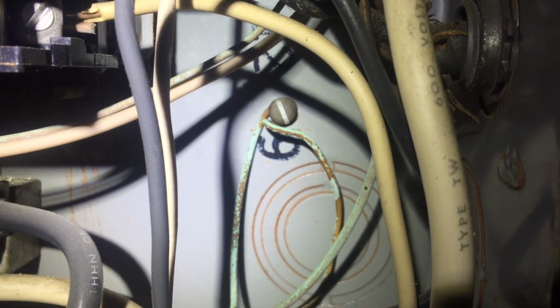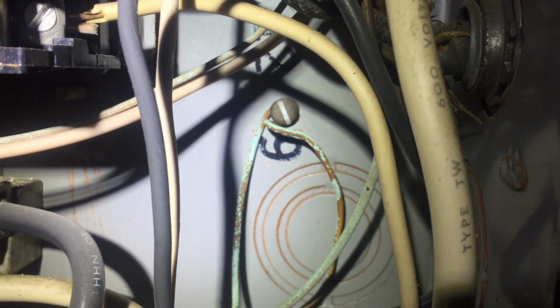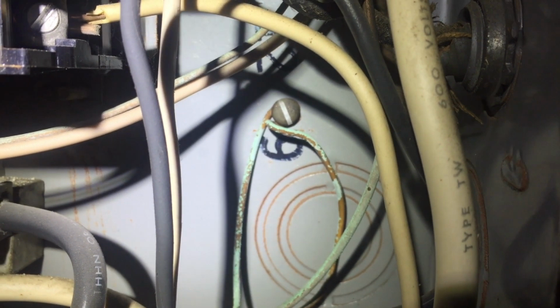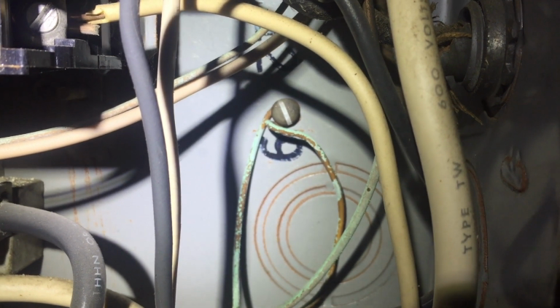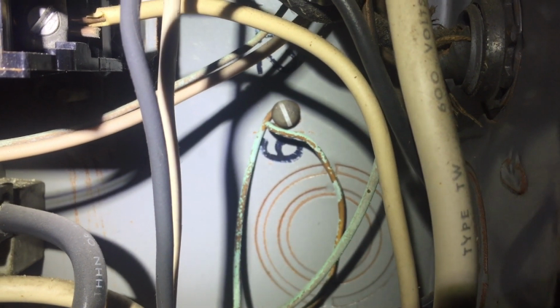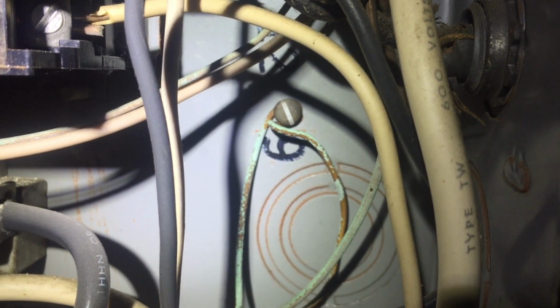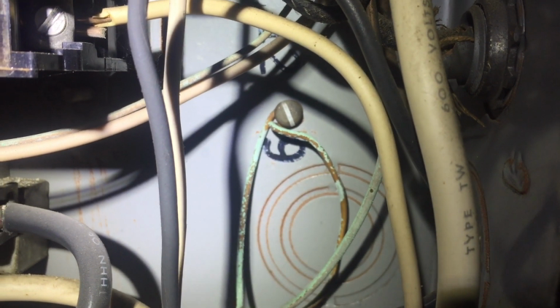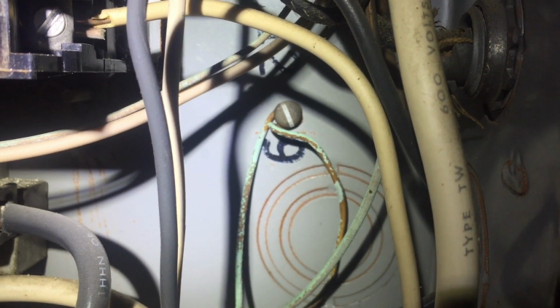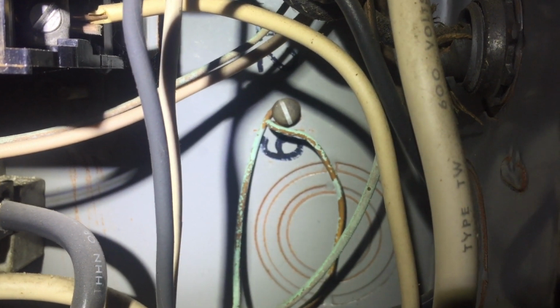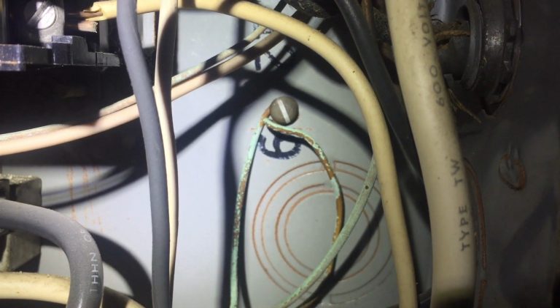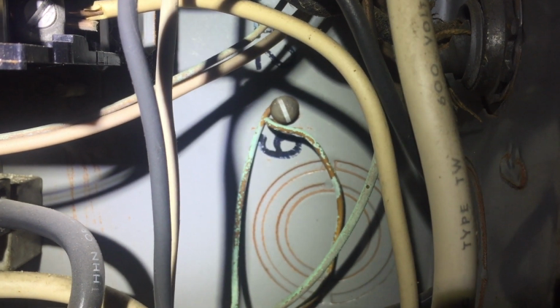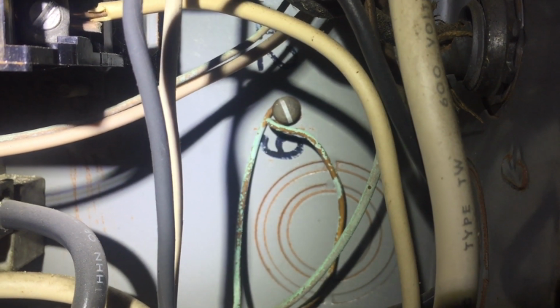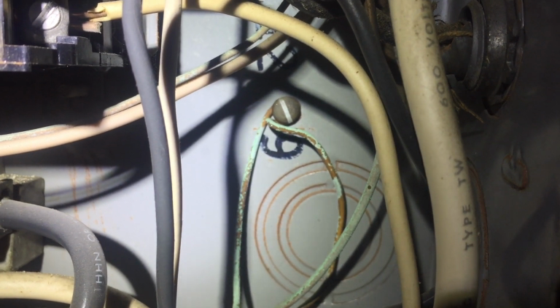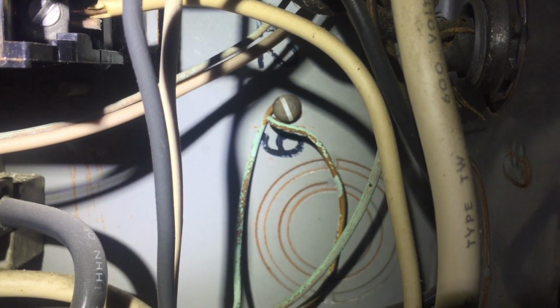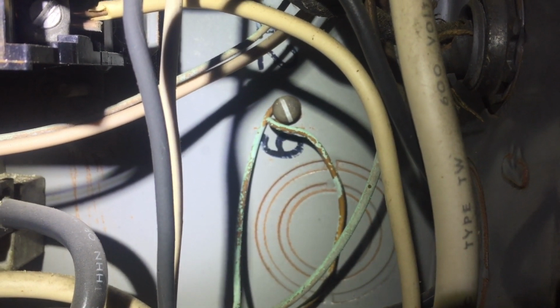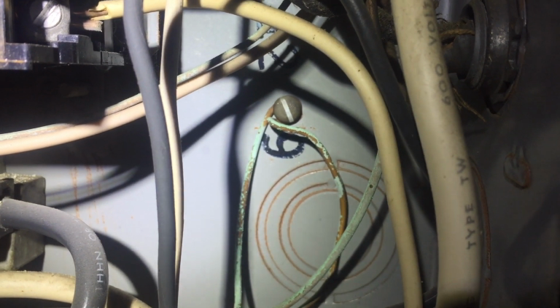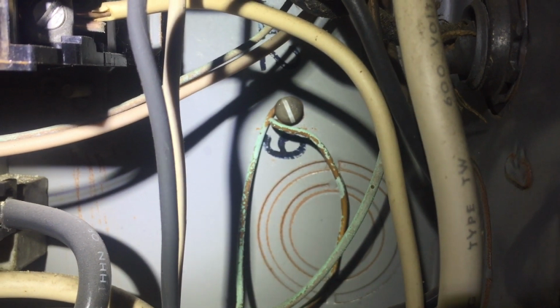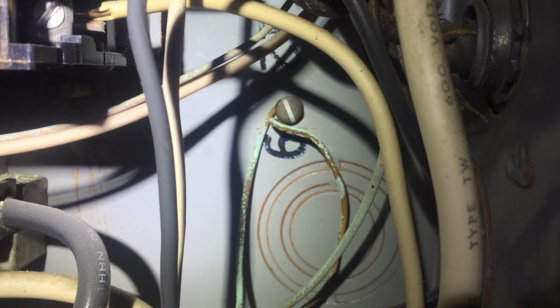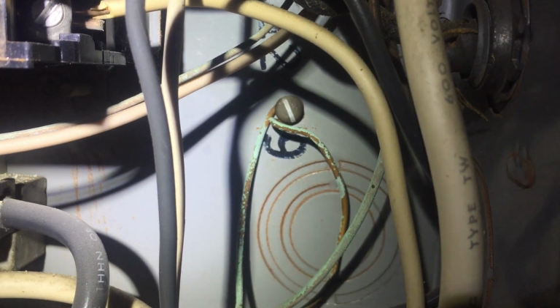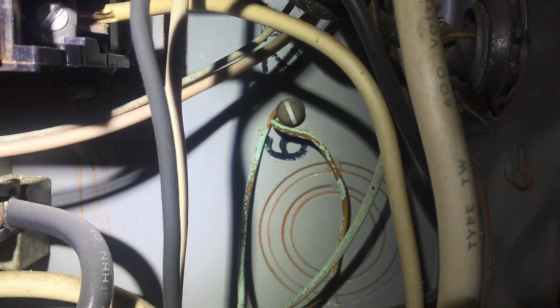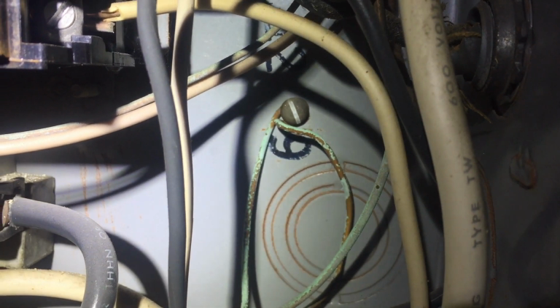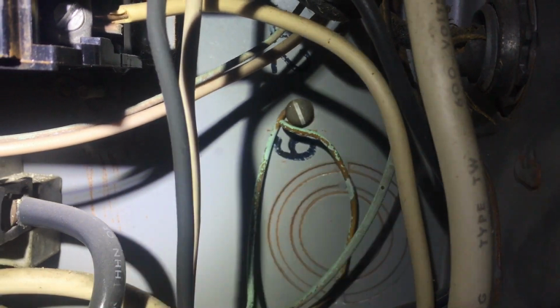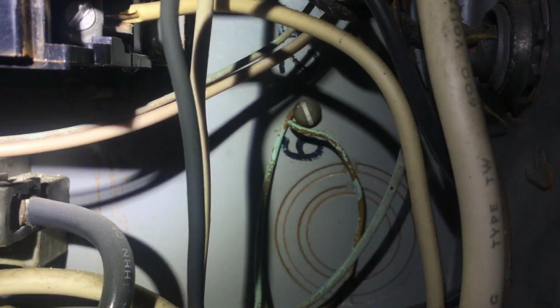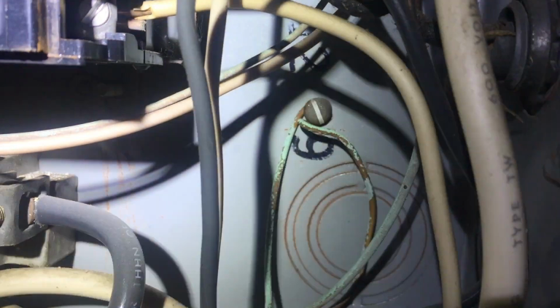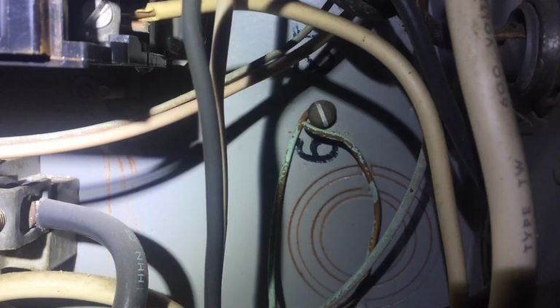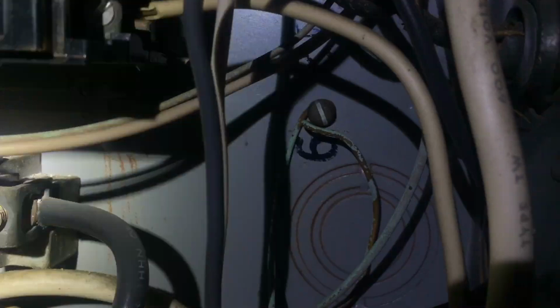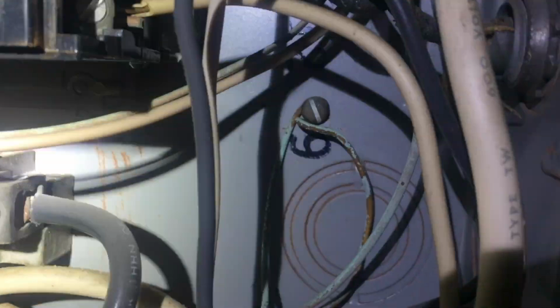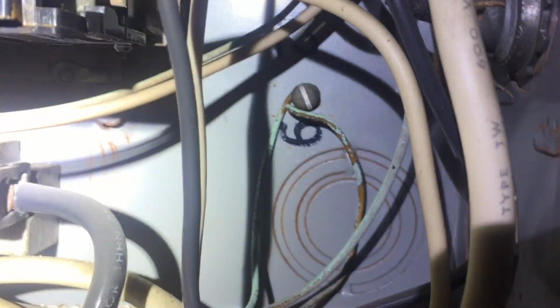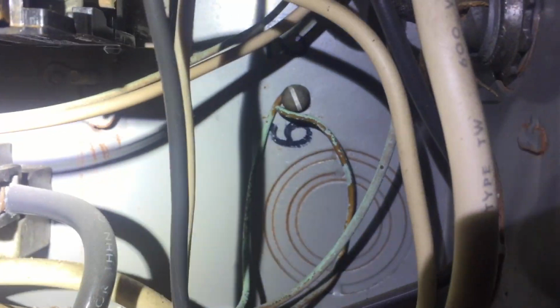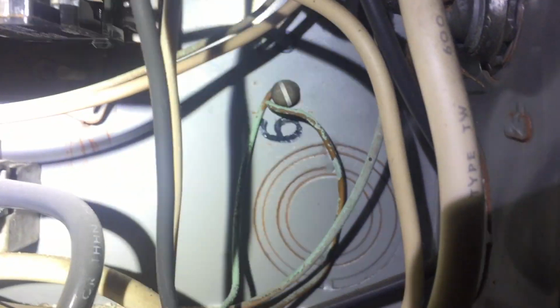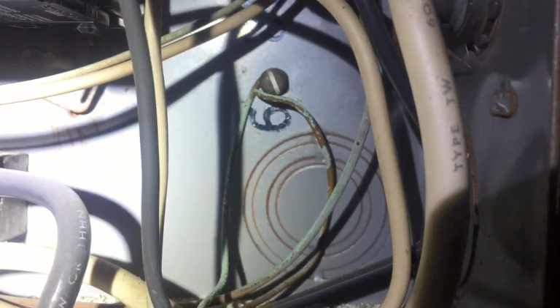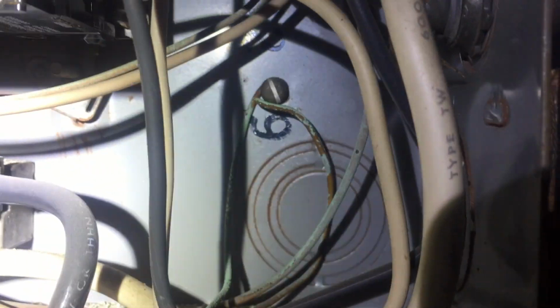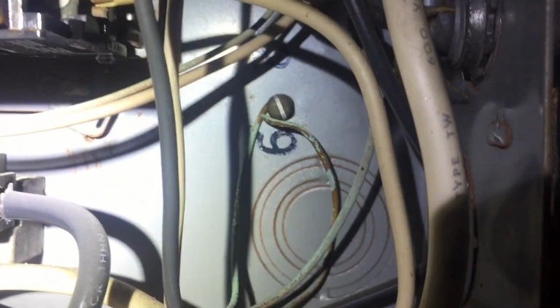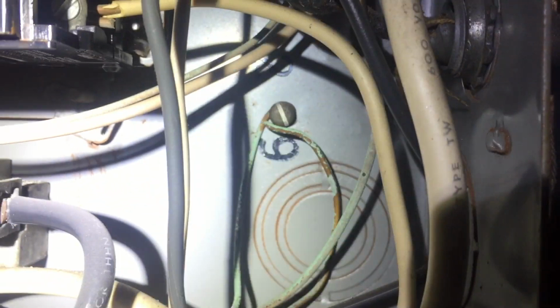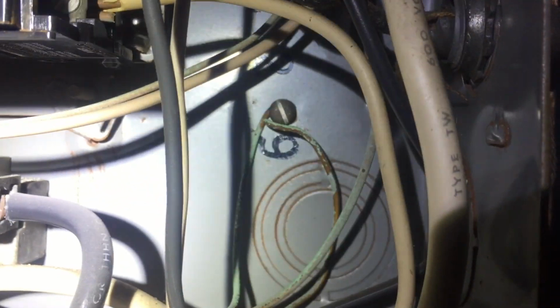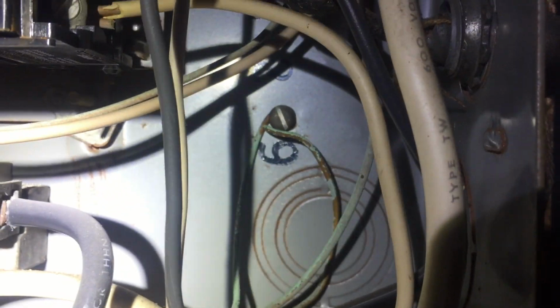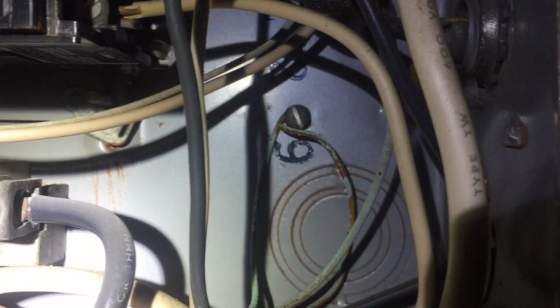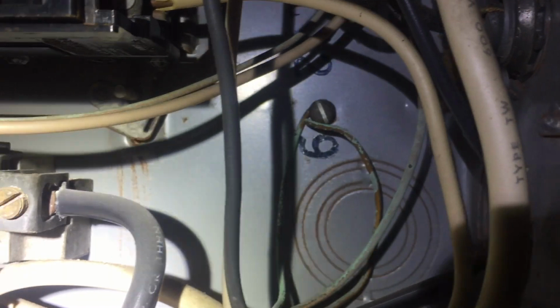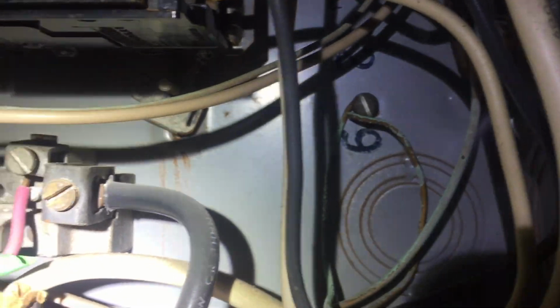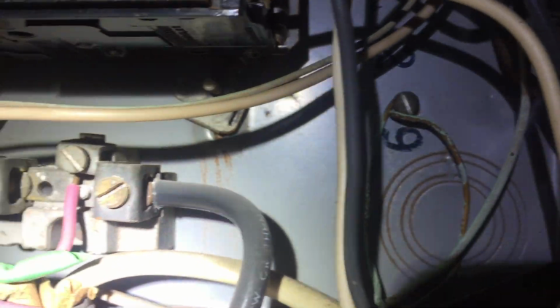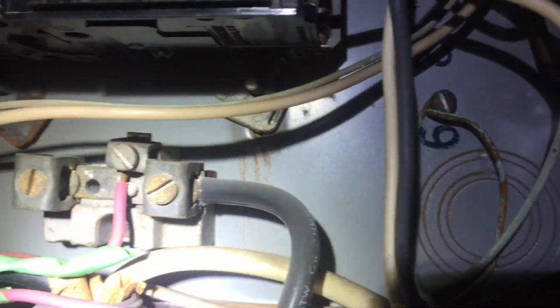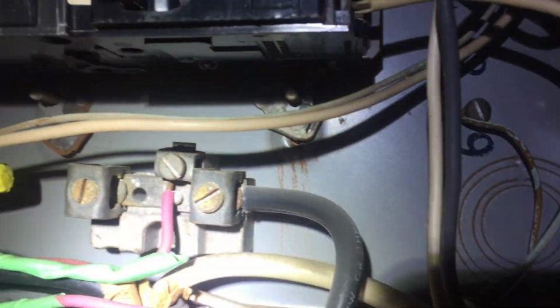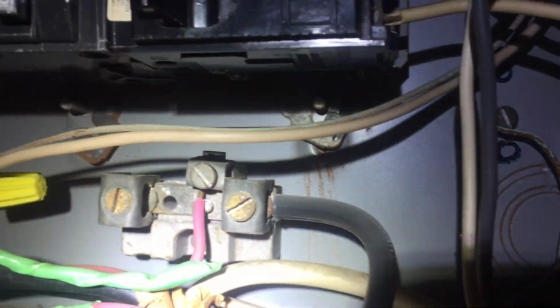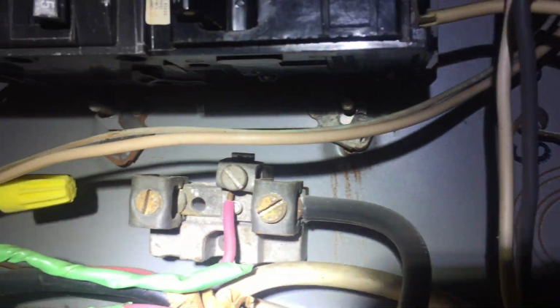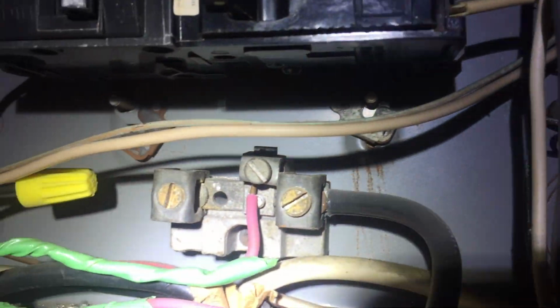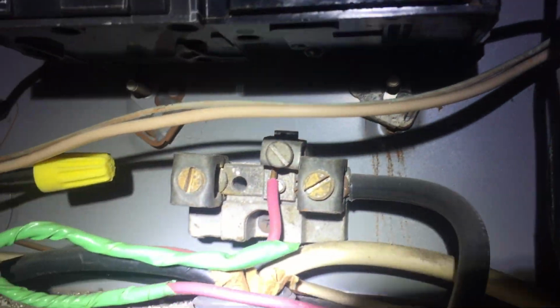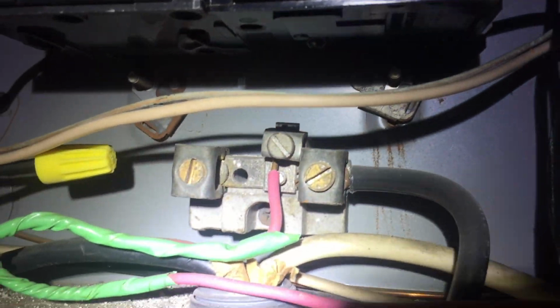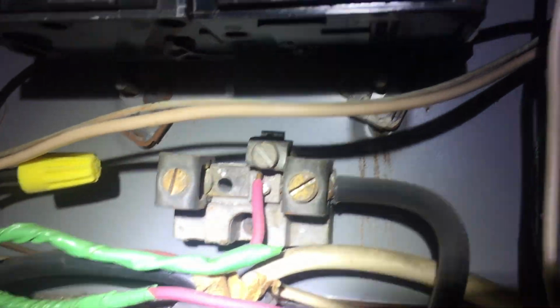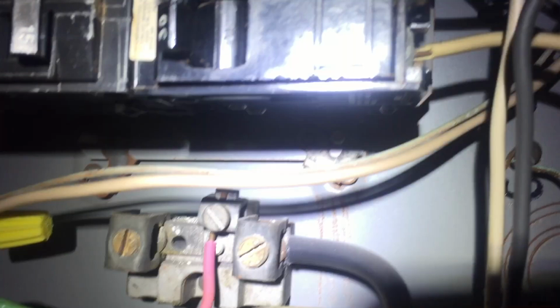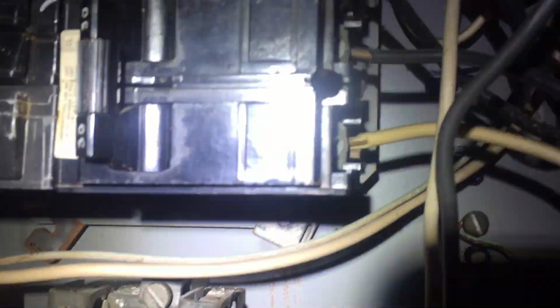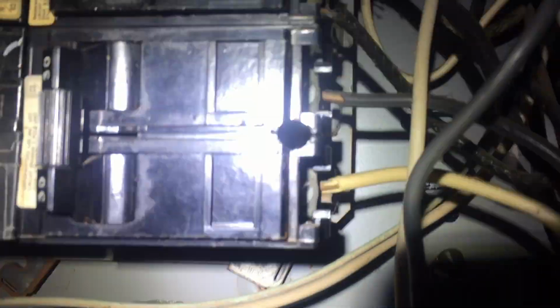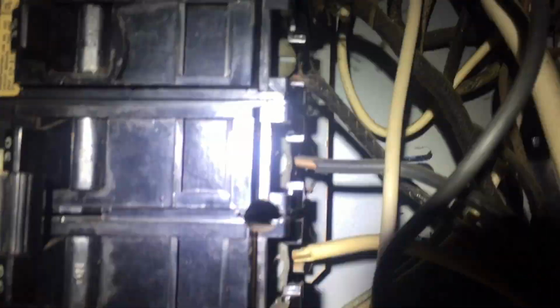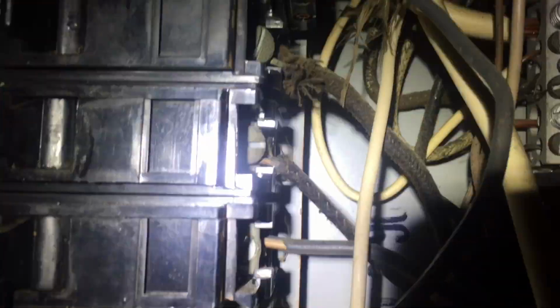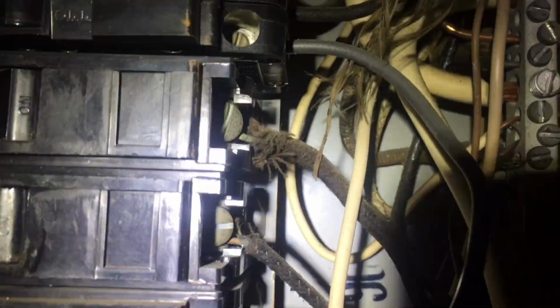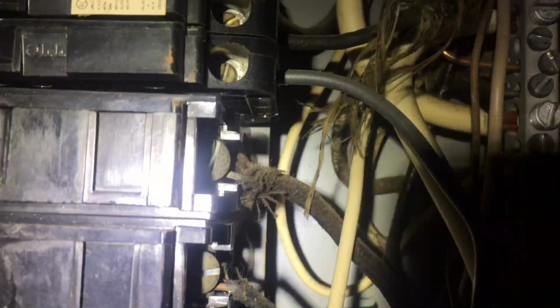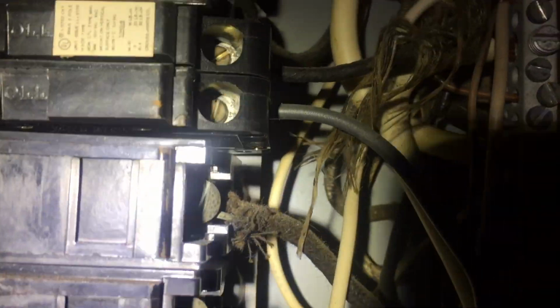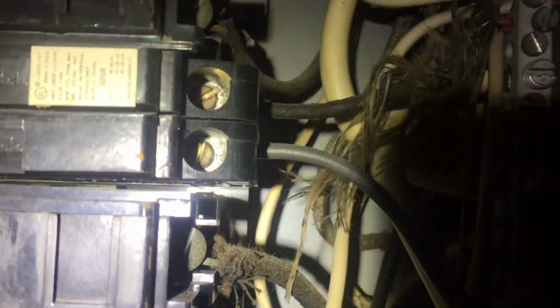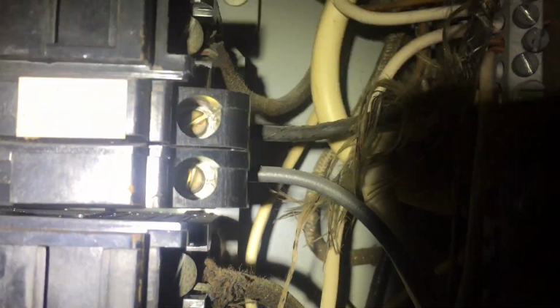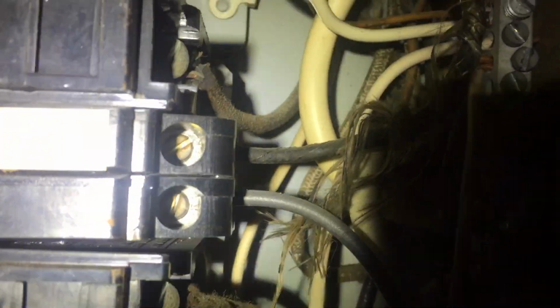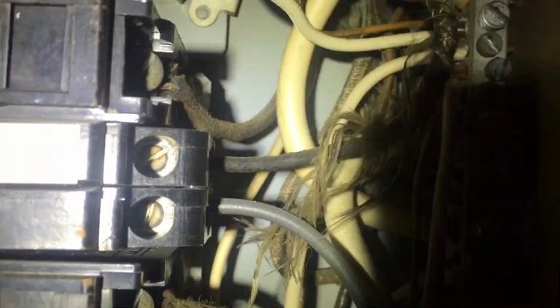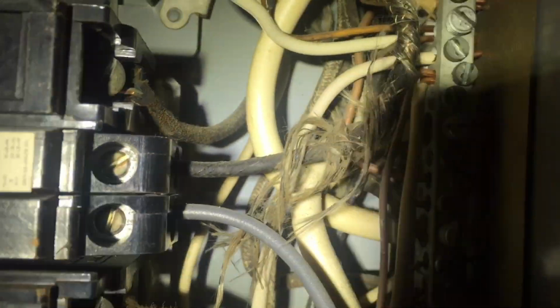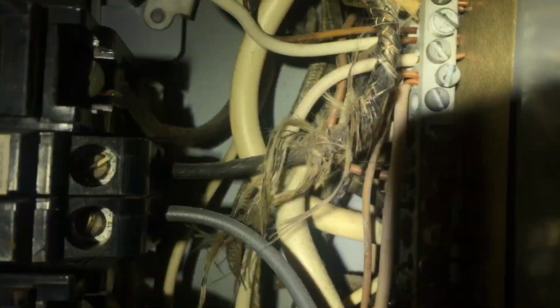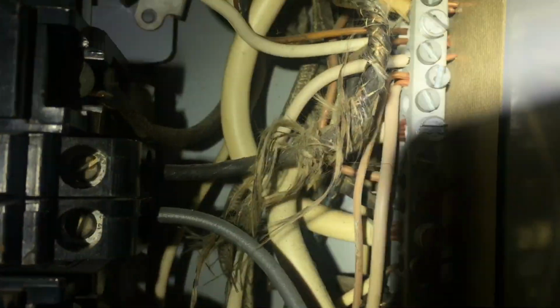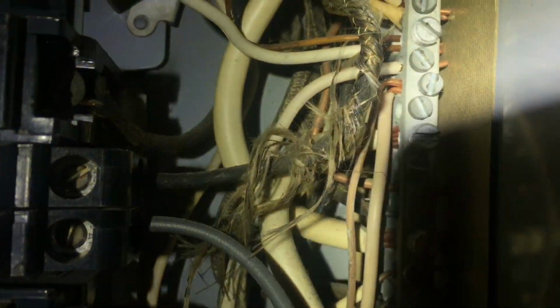There's an improper termination of the equipment grounding conductor right there — it's a sheet metal screw. That's a violation of NEC 250.8.